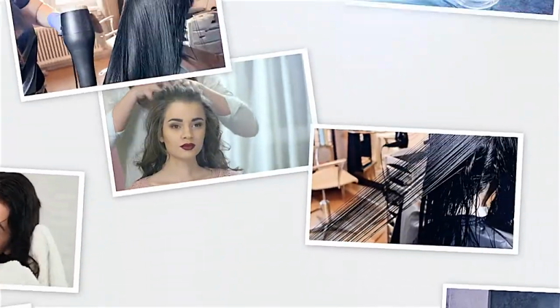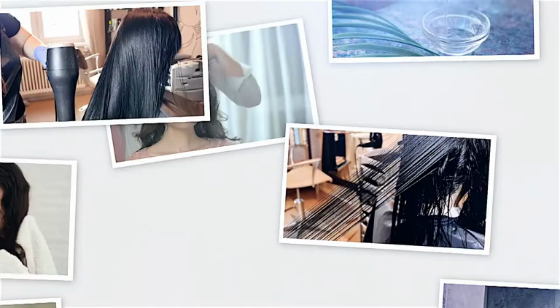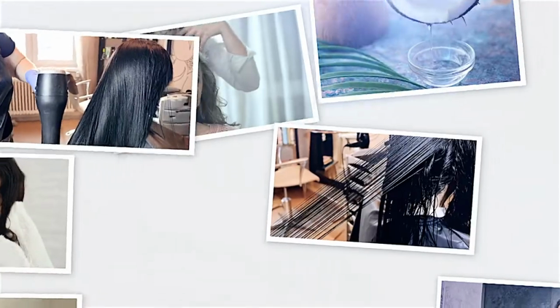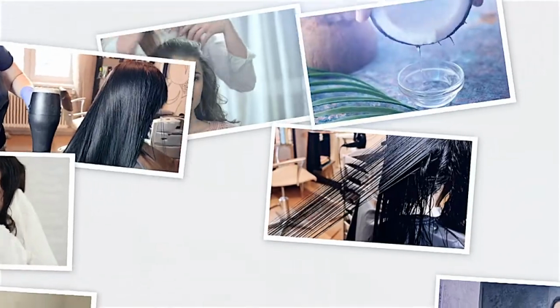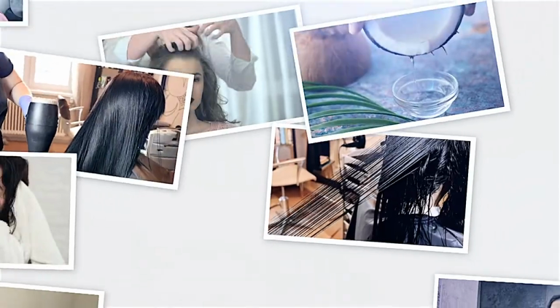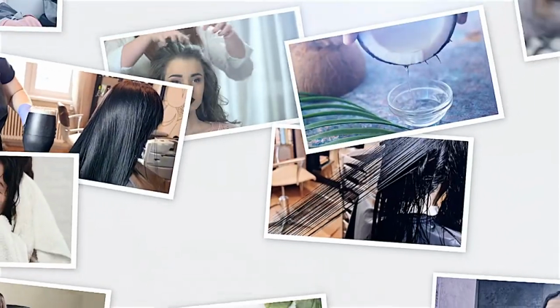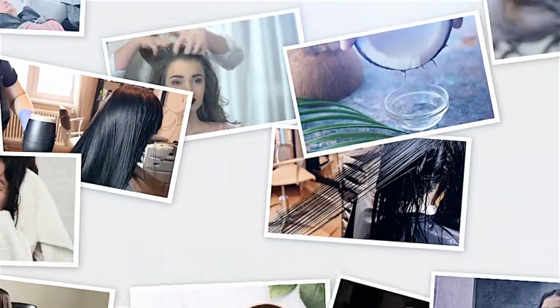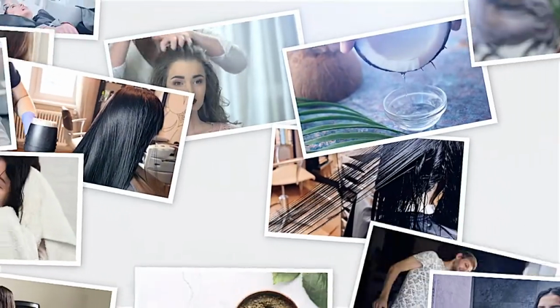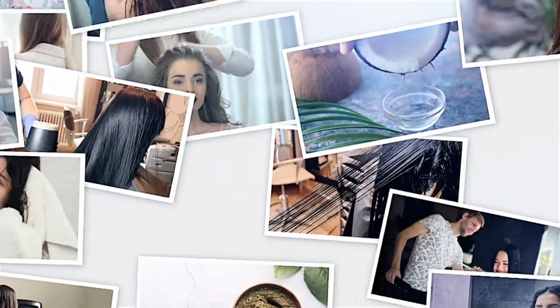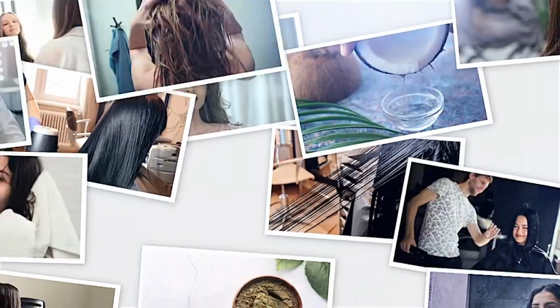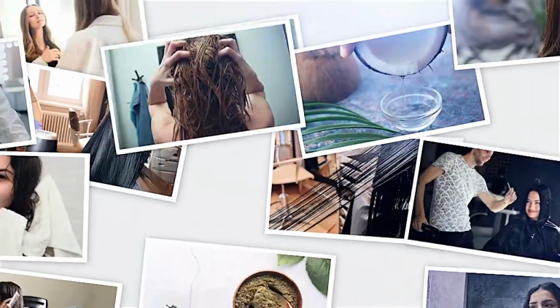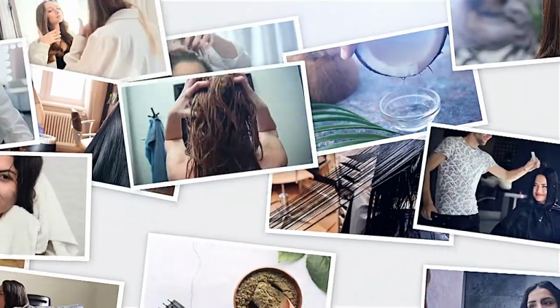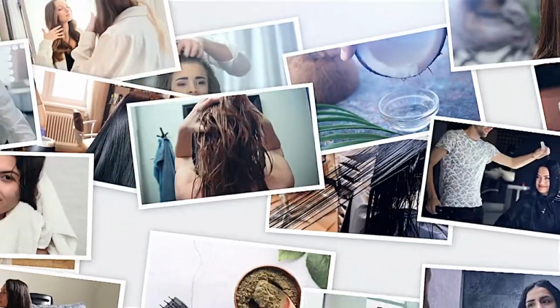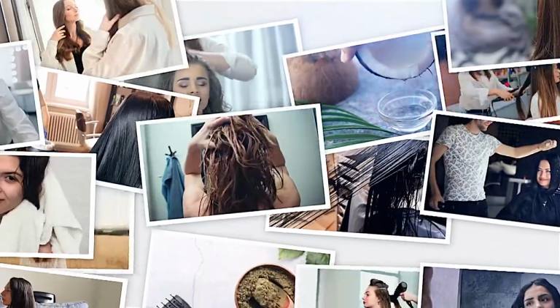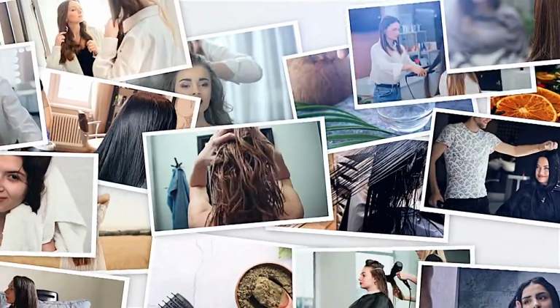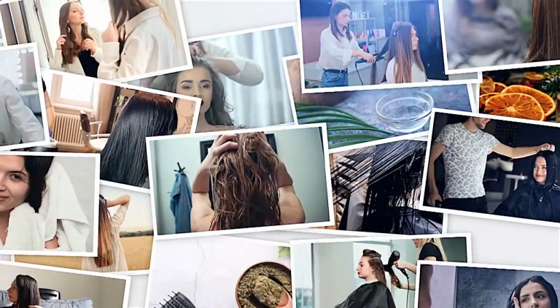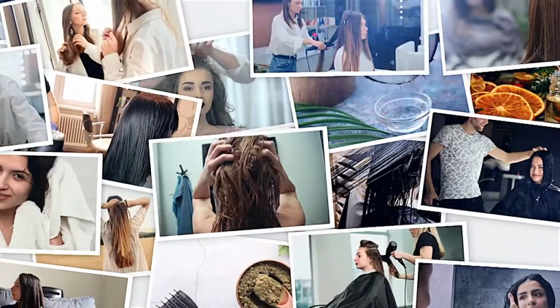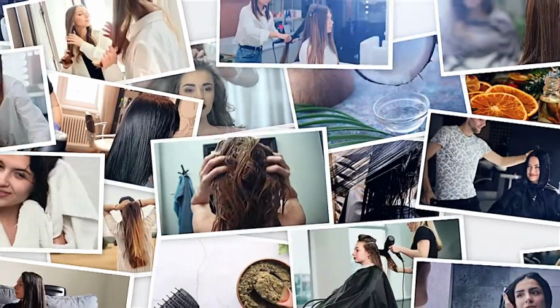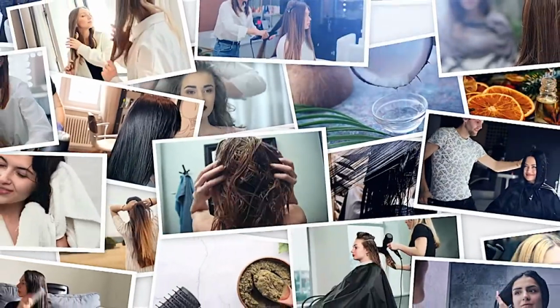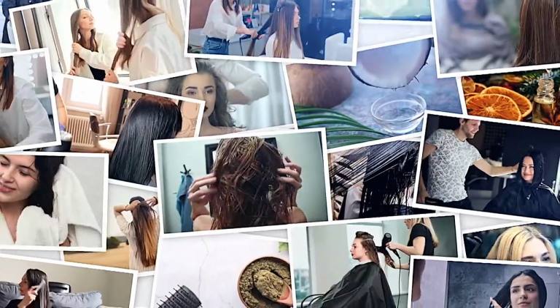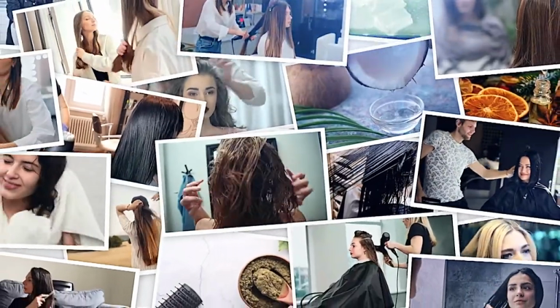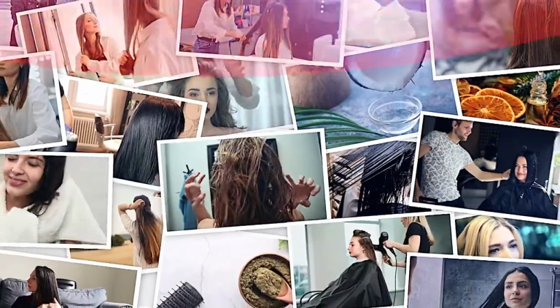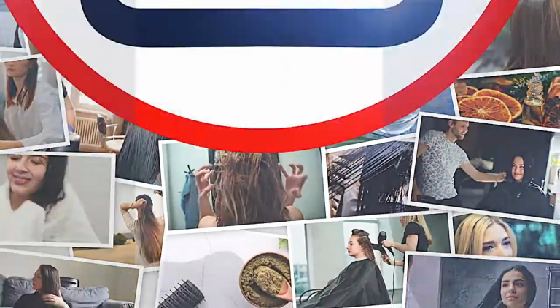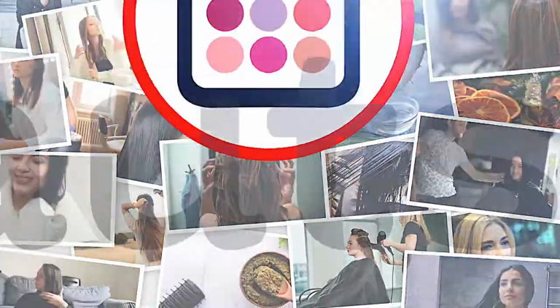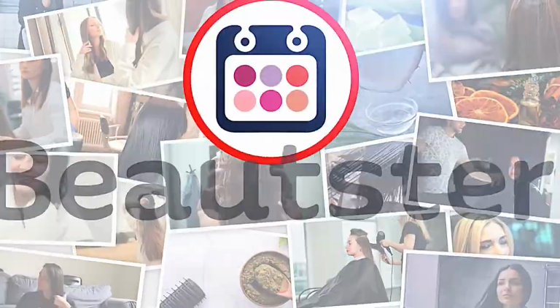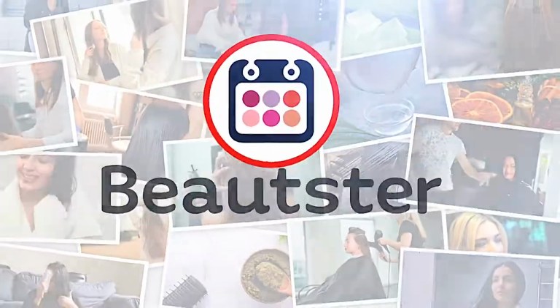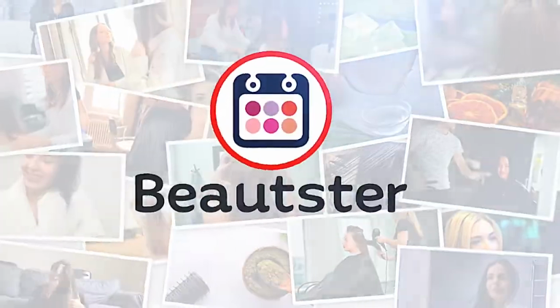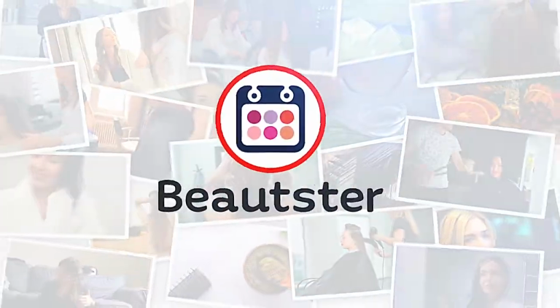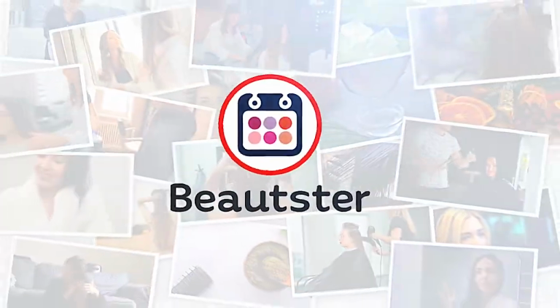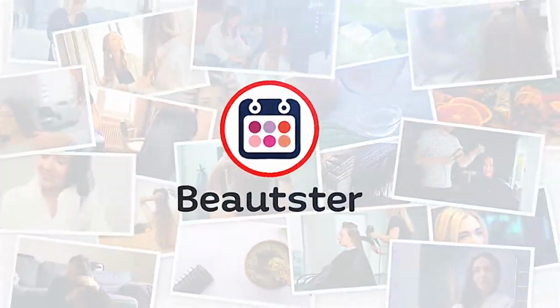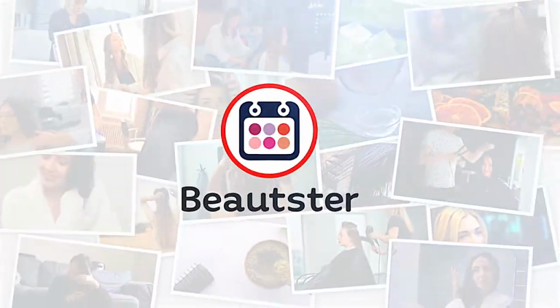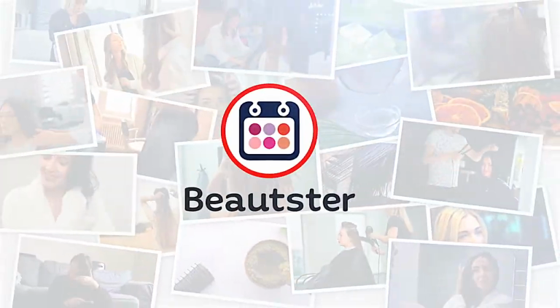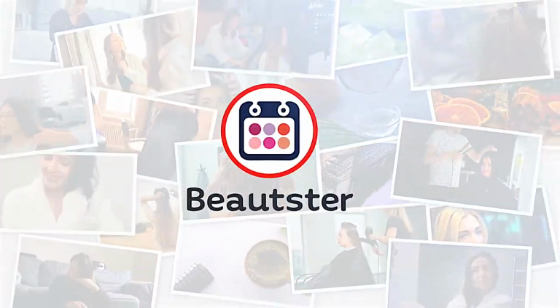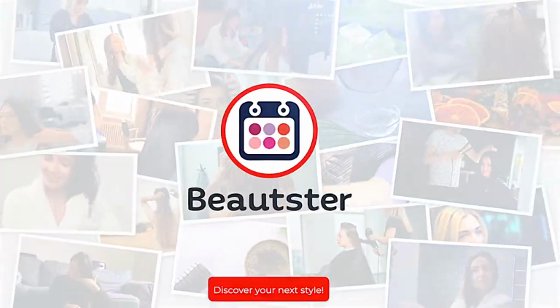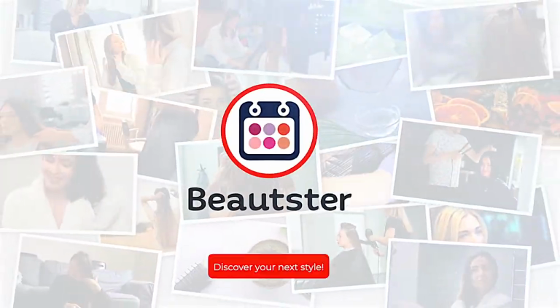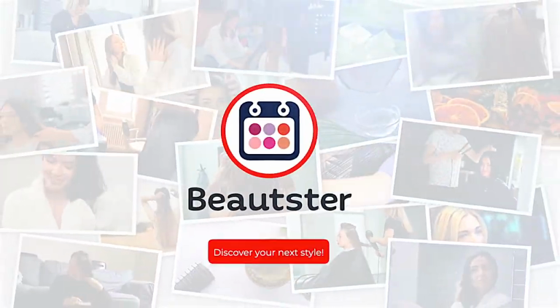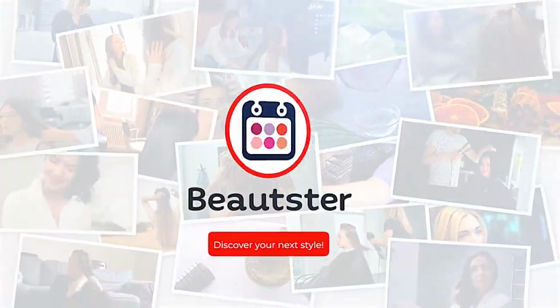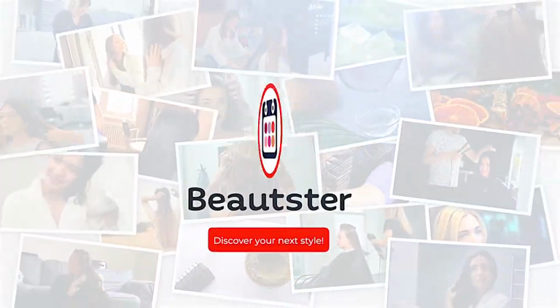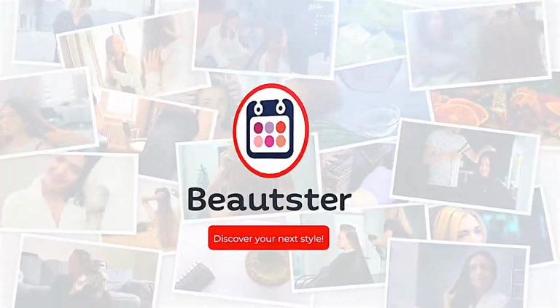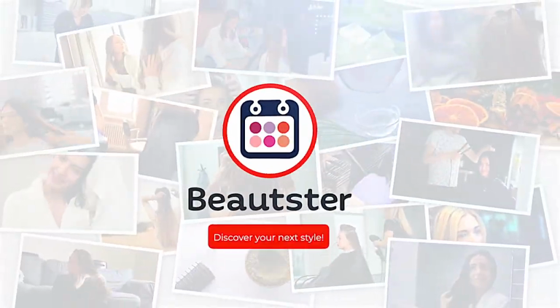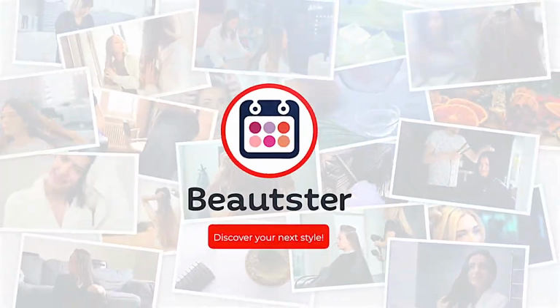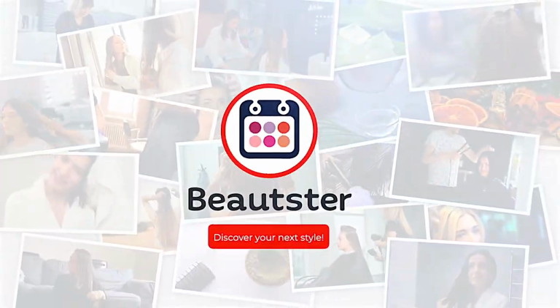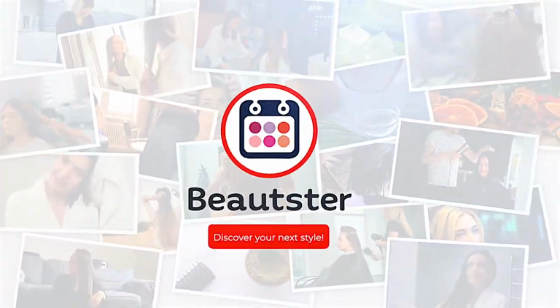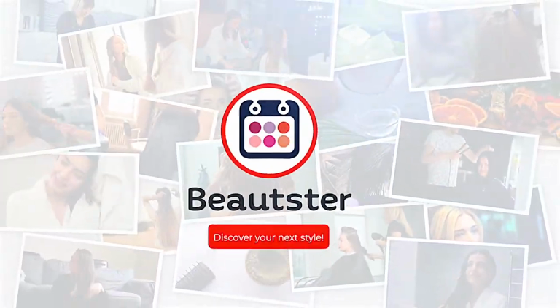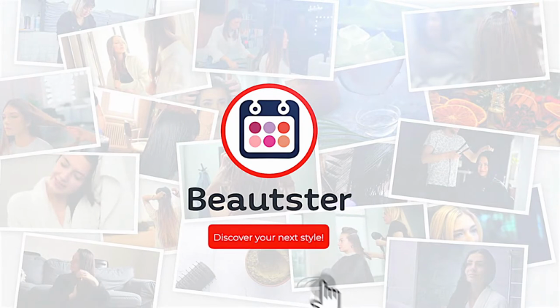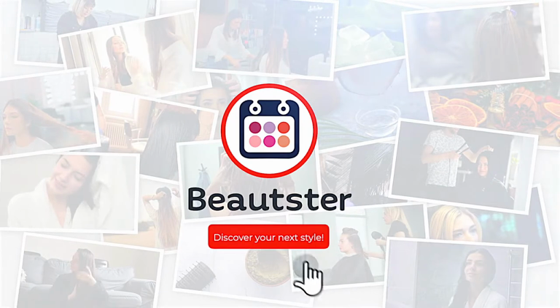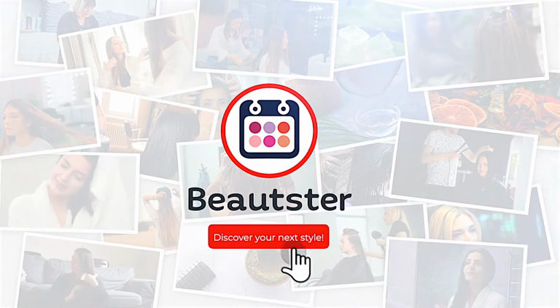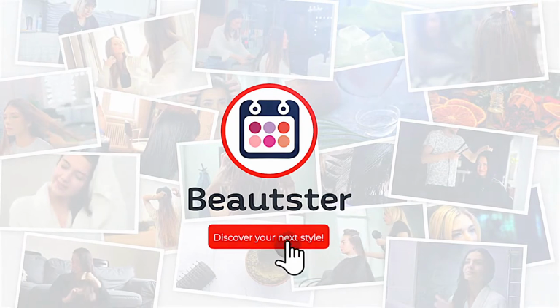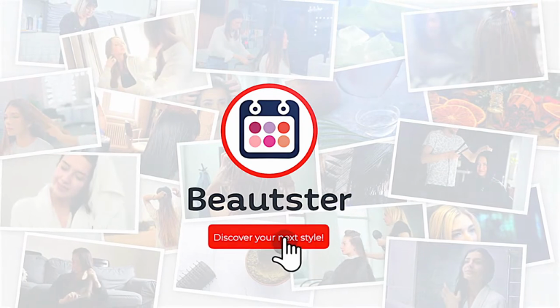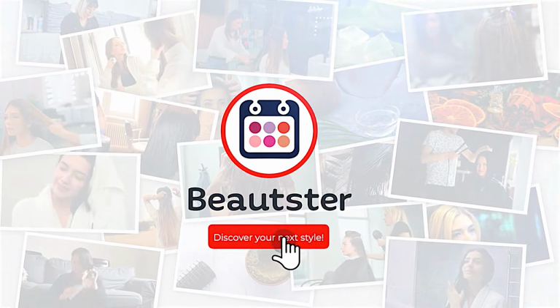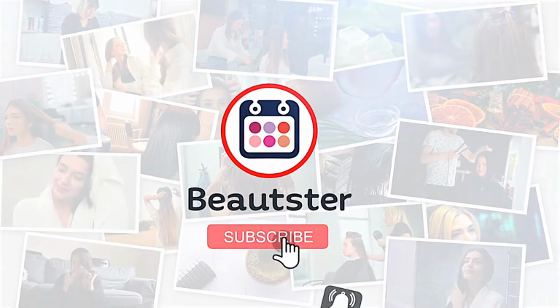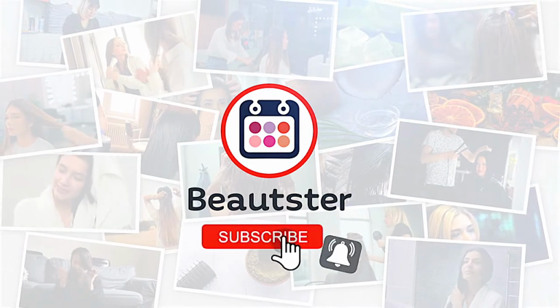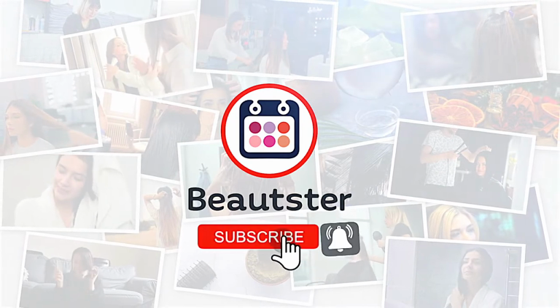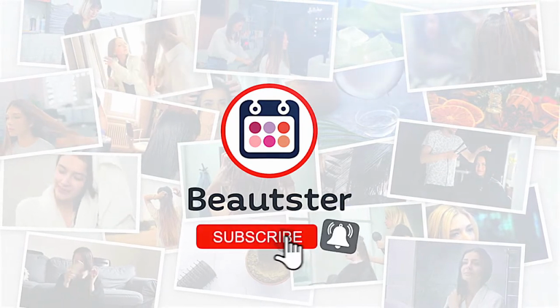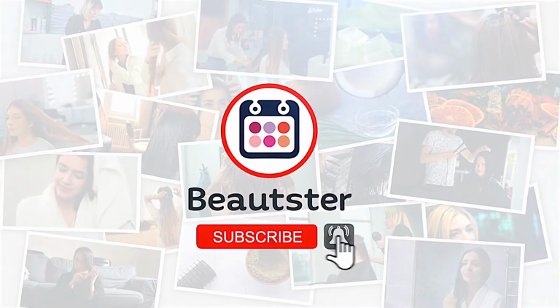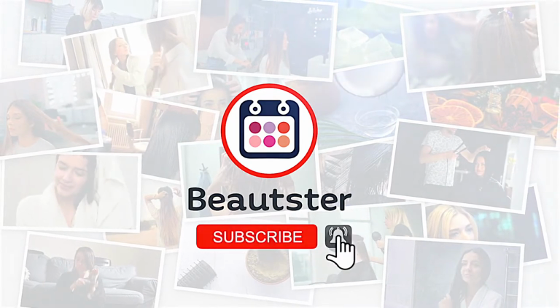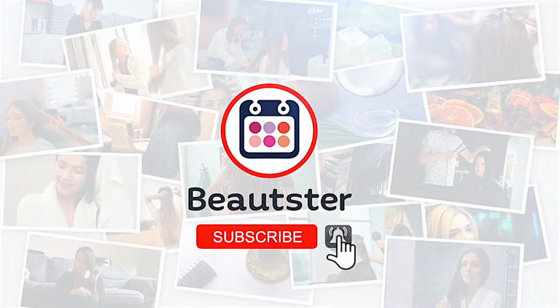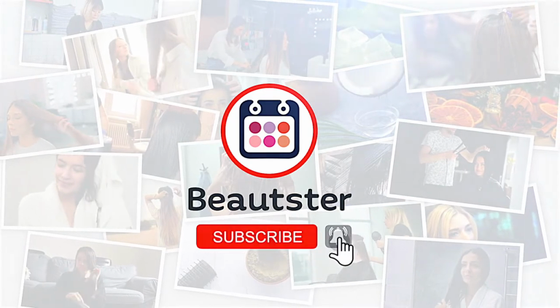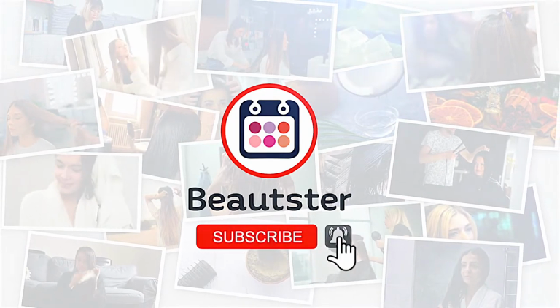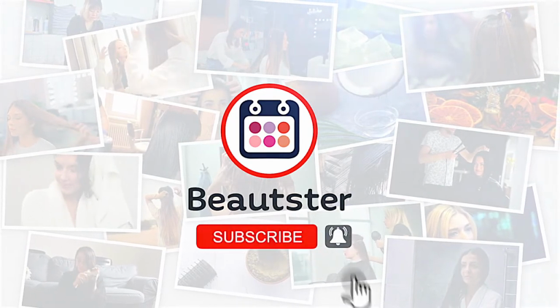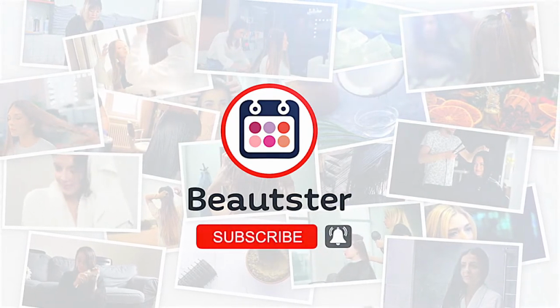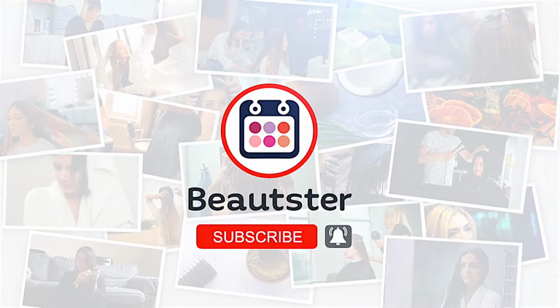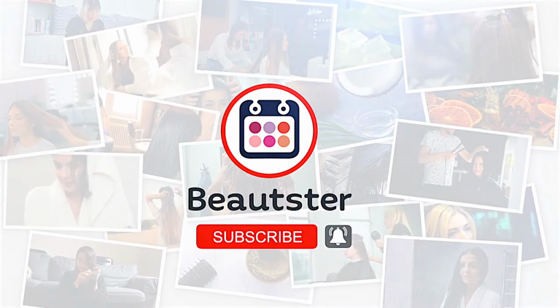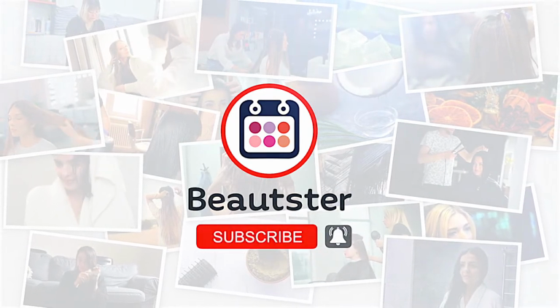Make sure to subscribe to Beautester to stay up to date with the latest beauty trends and grasp all you need to know about every beauty procedure out there.